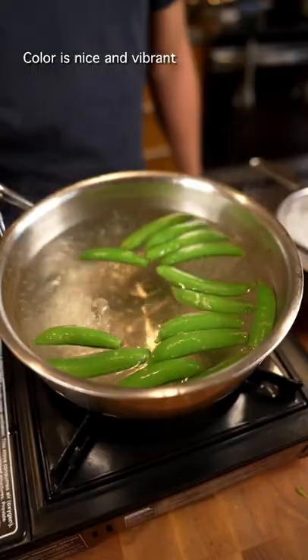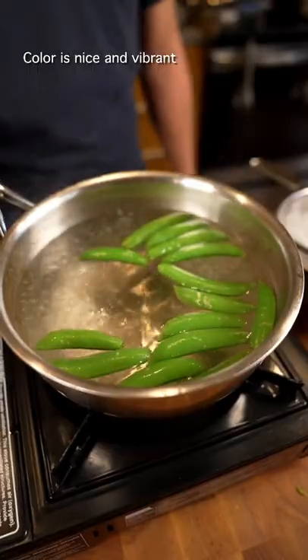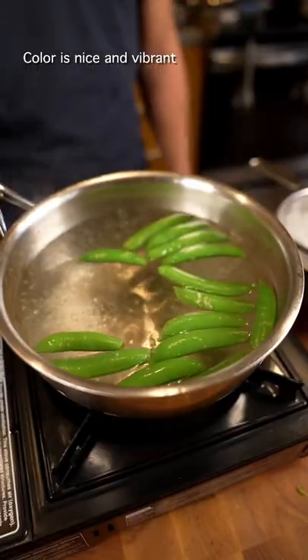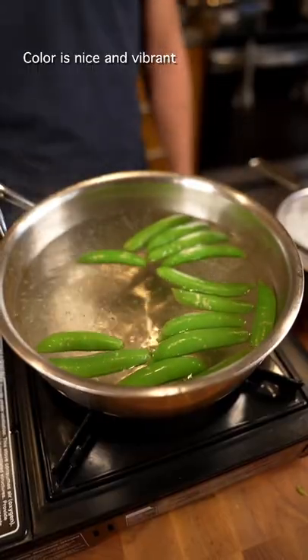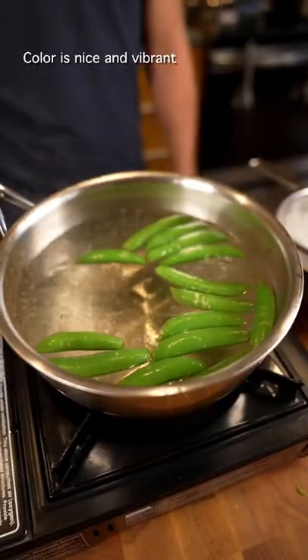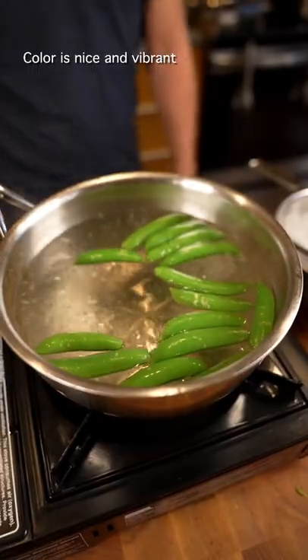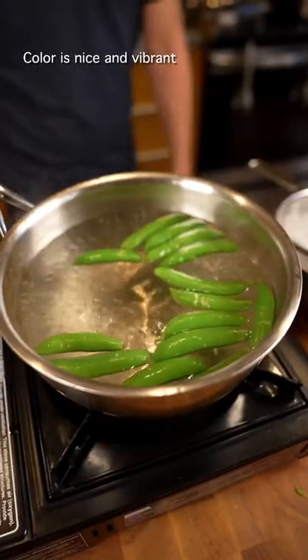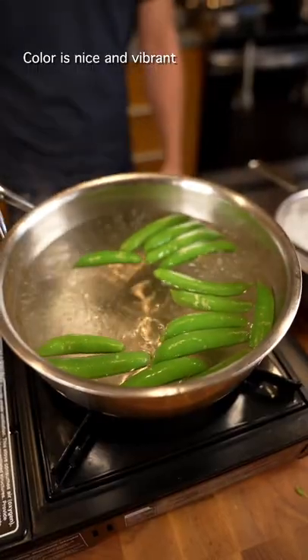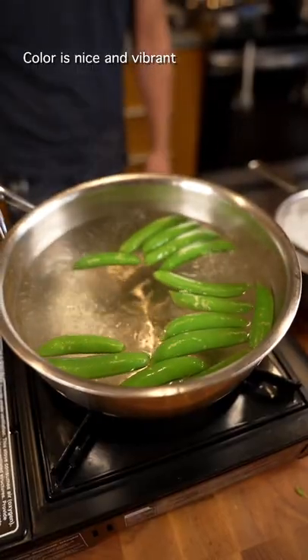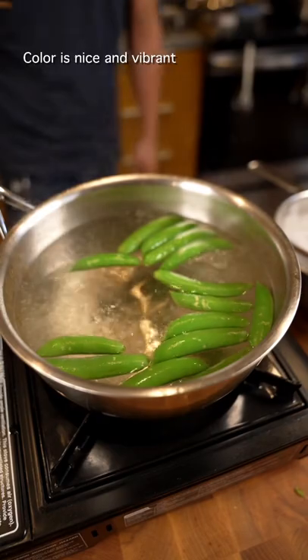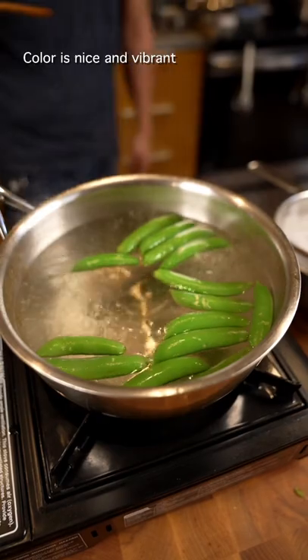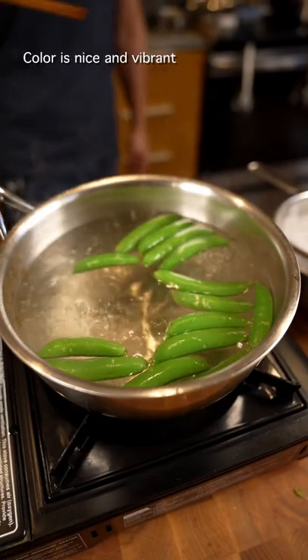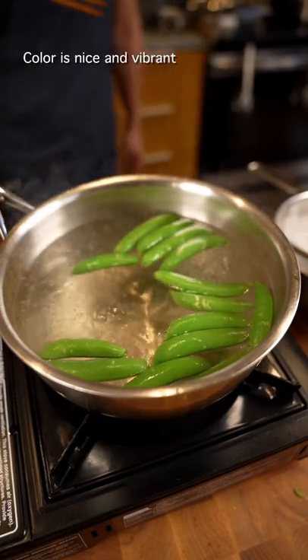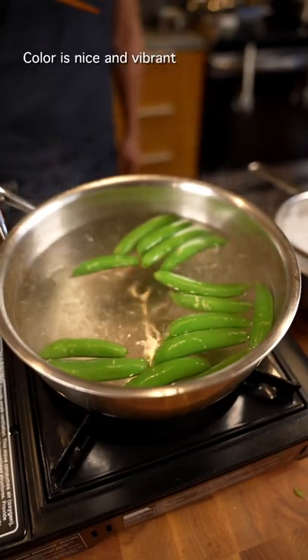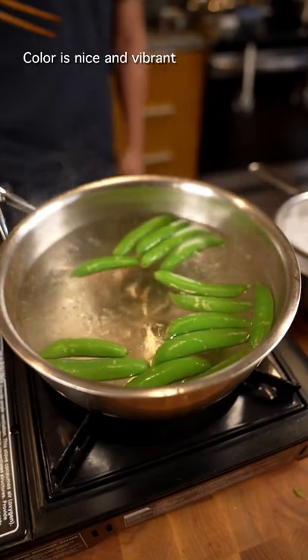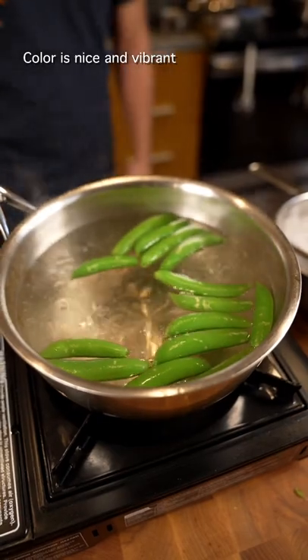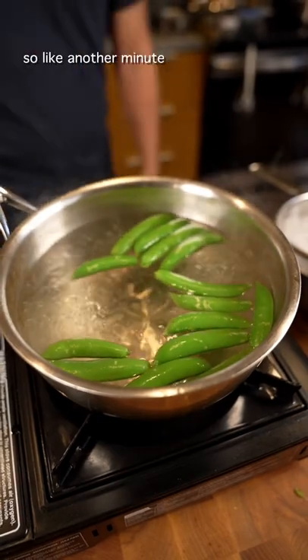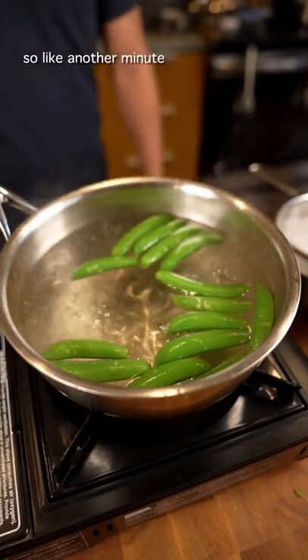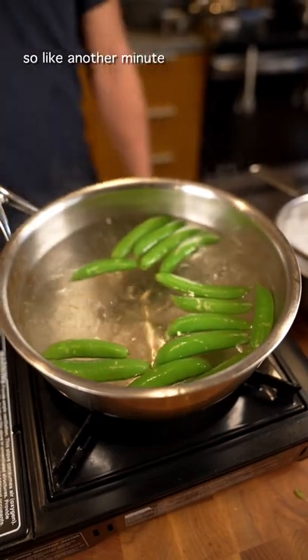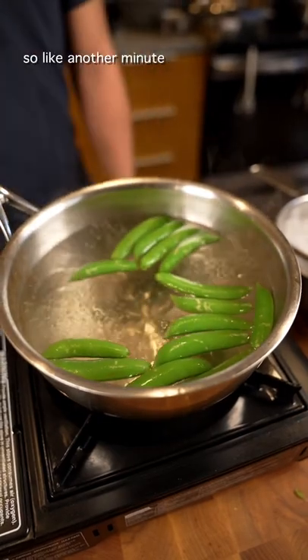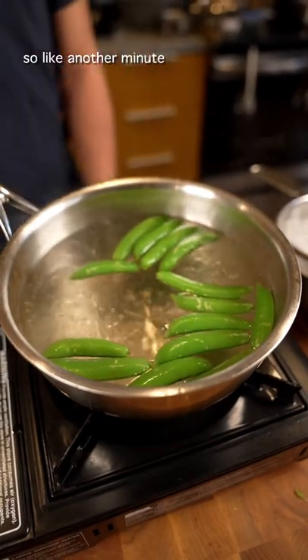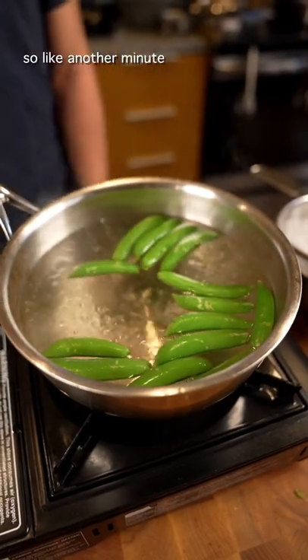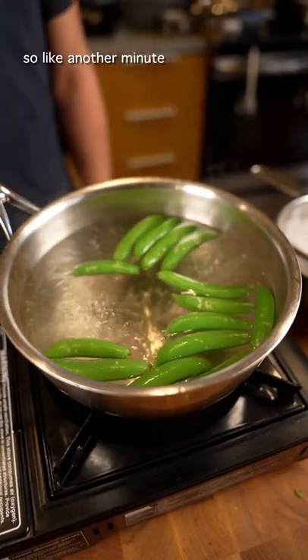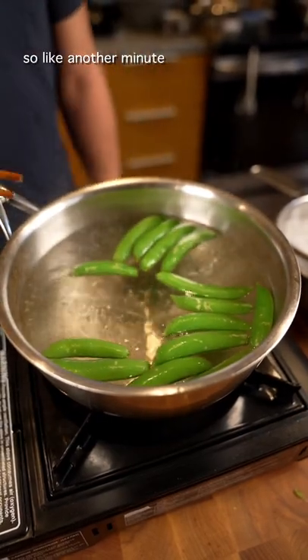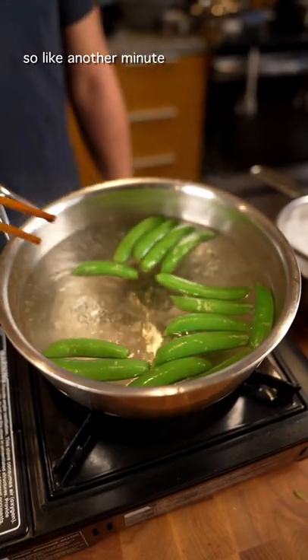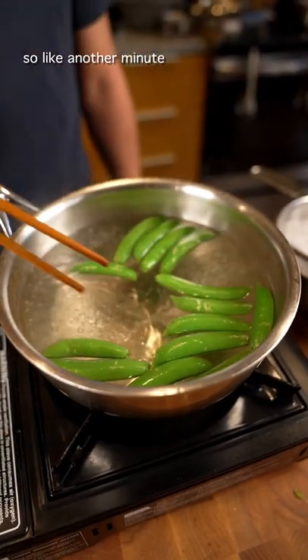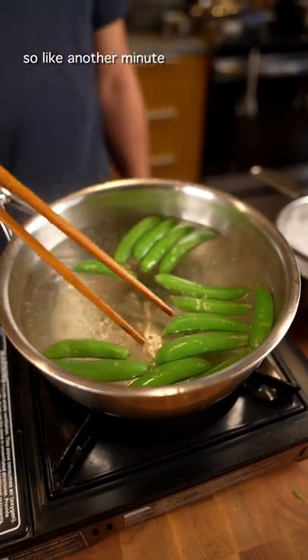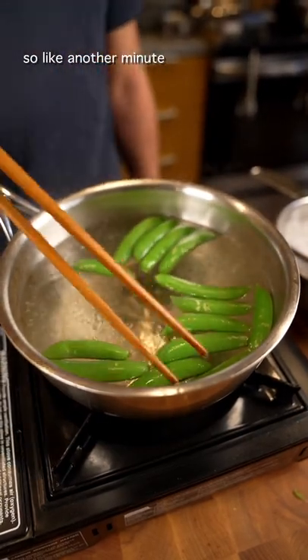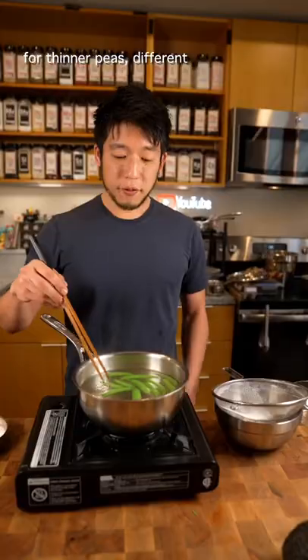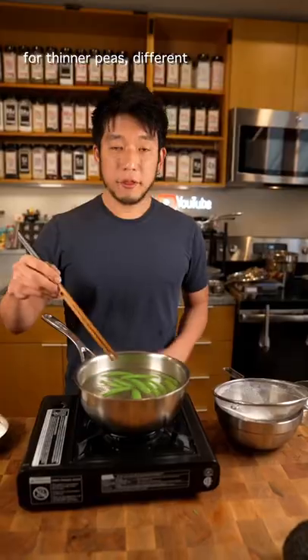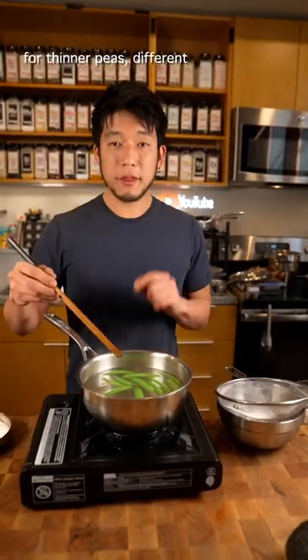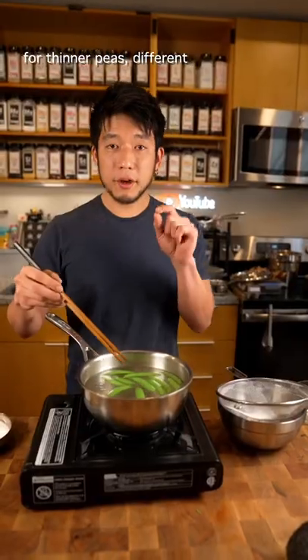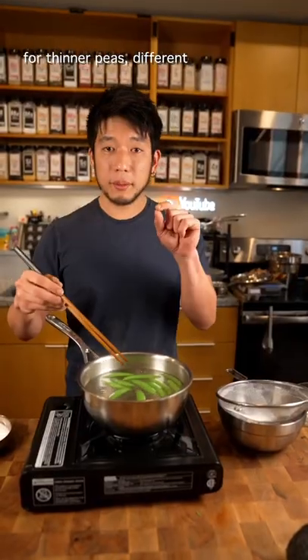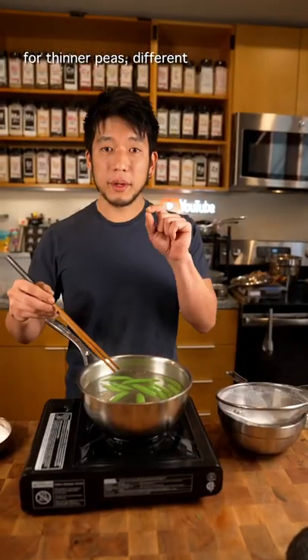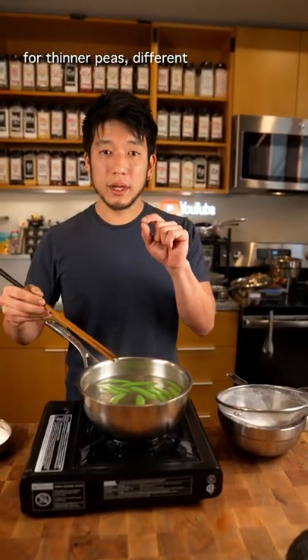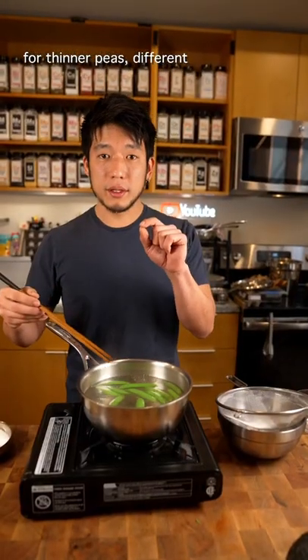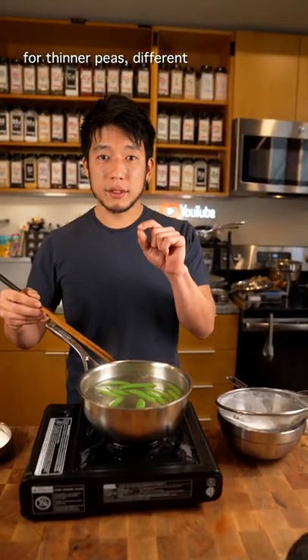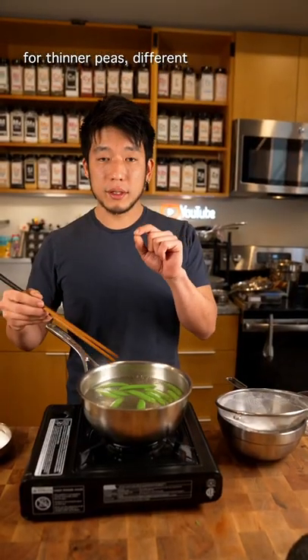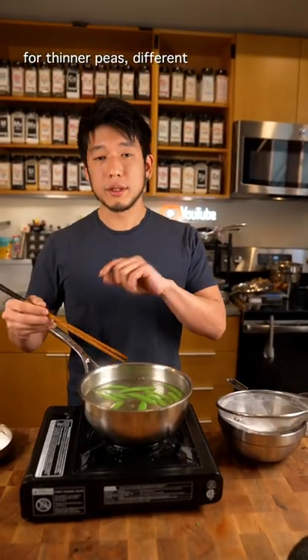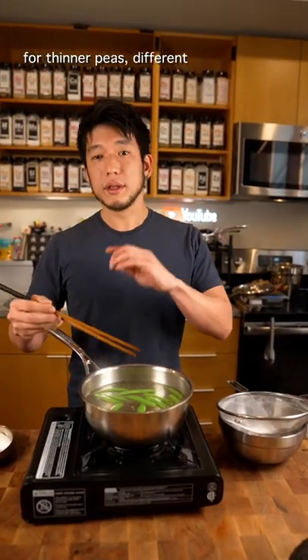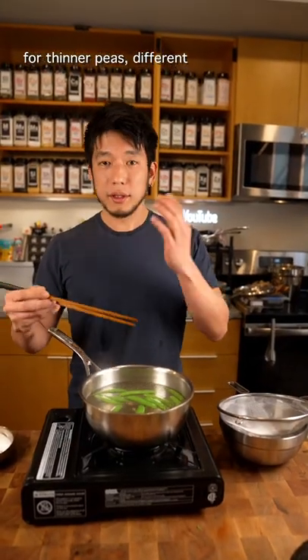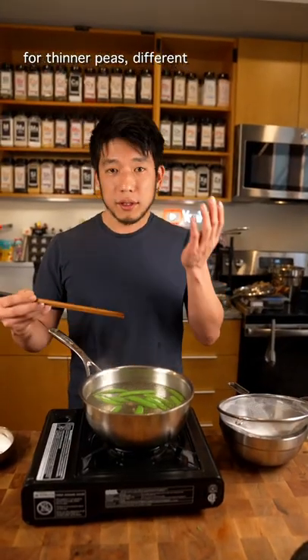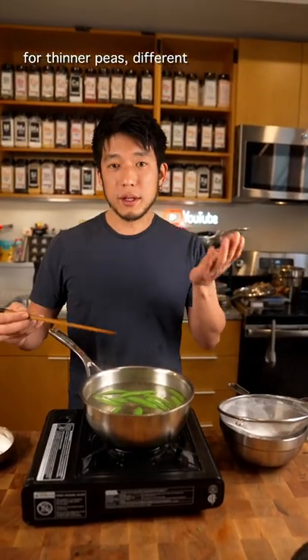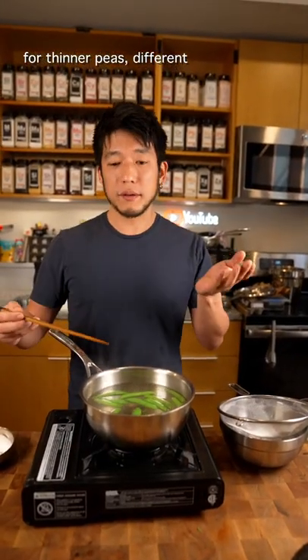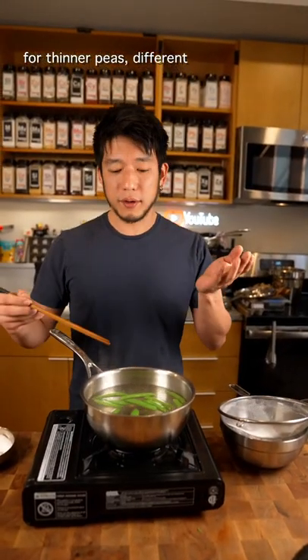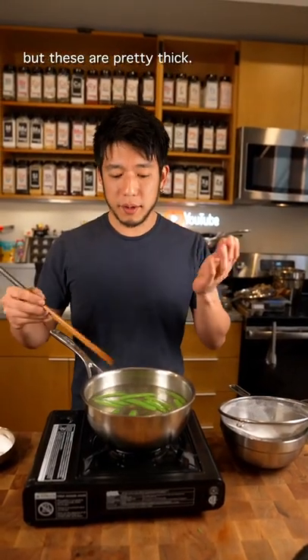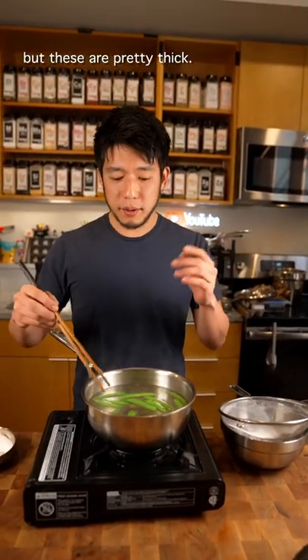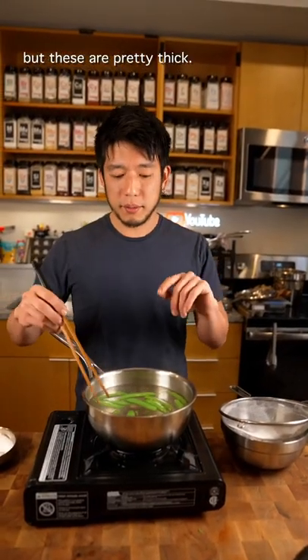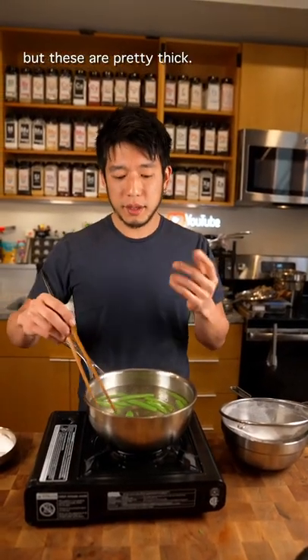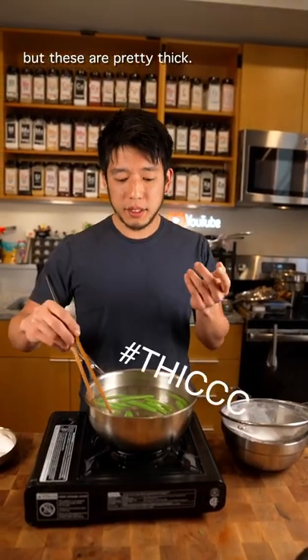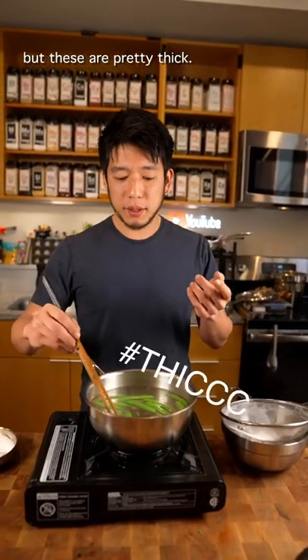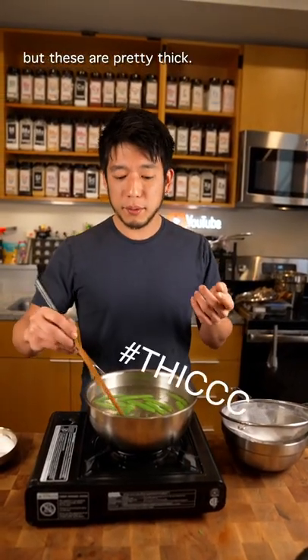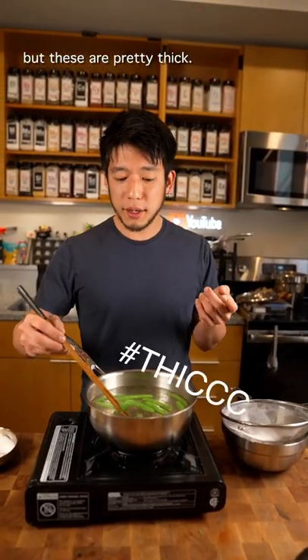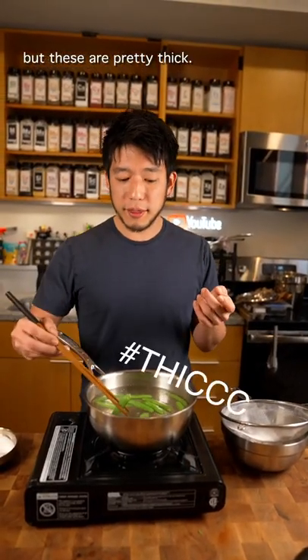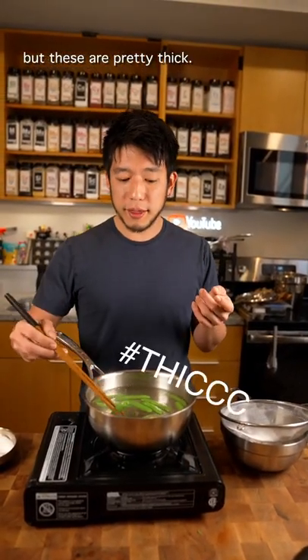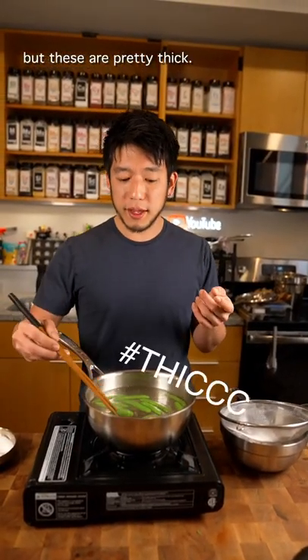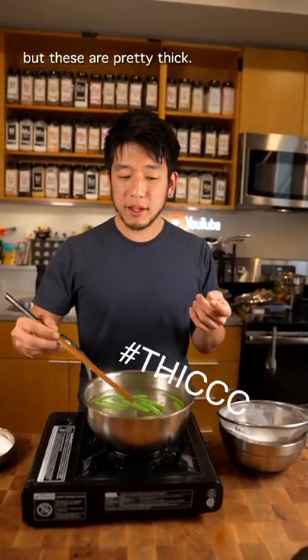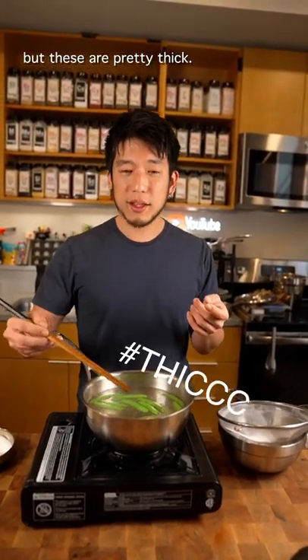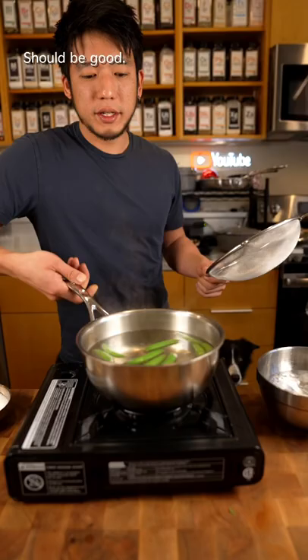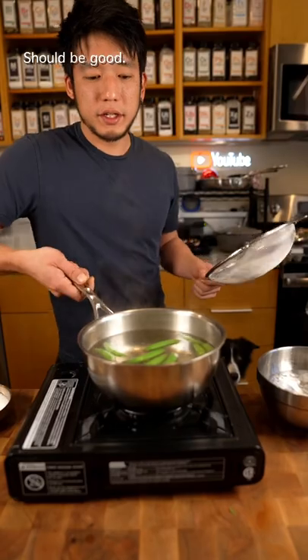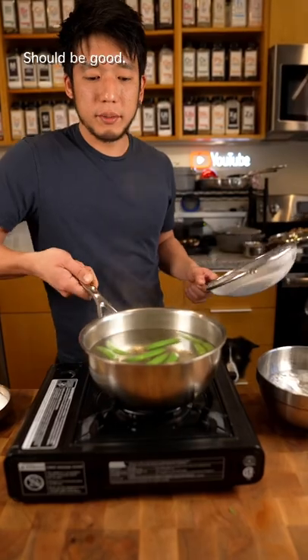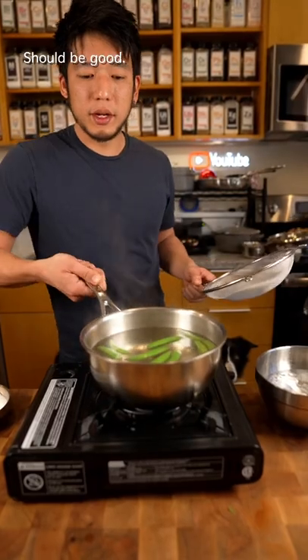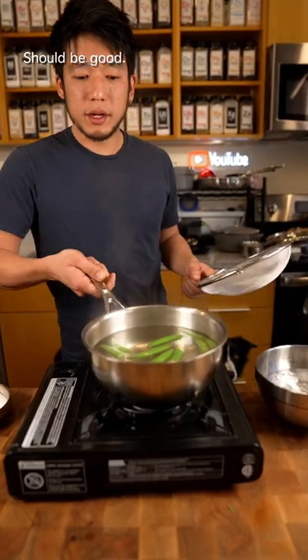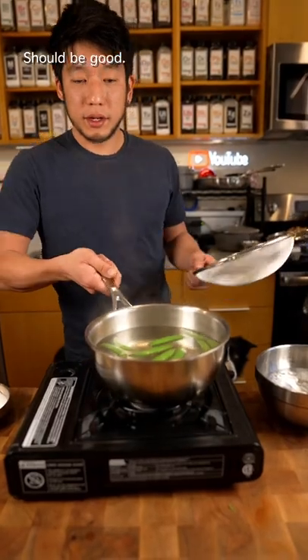Color is nice and vibrant, so about another minute. For thinner peas it's different, but these are pretty thick. Should be good.